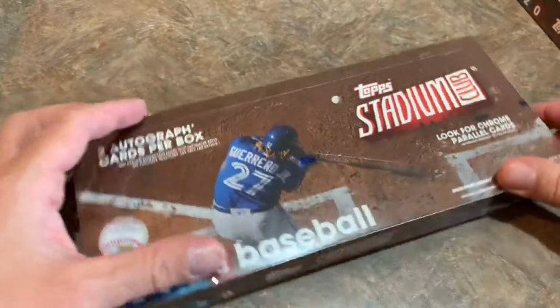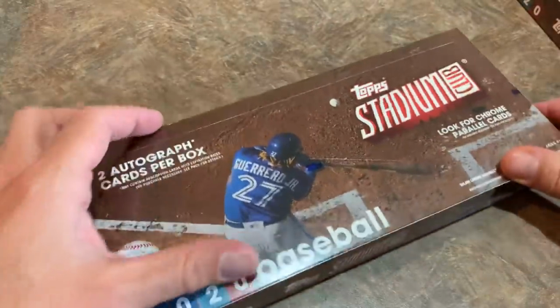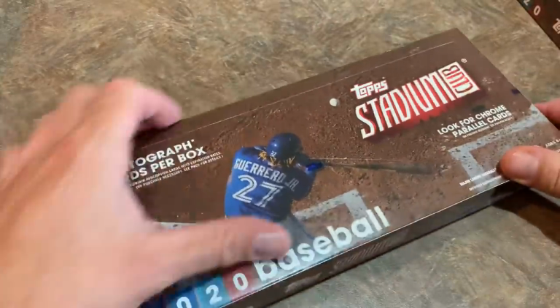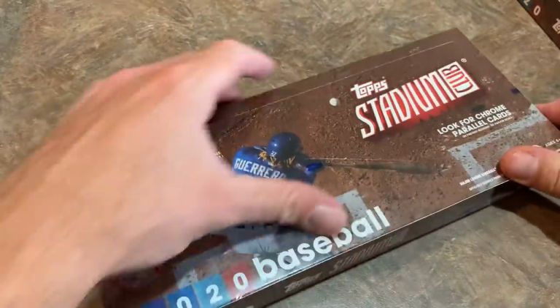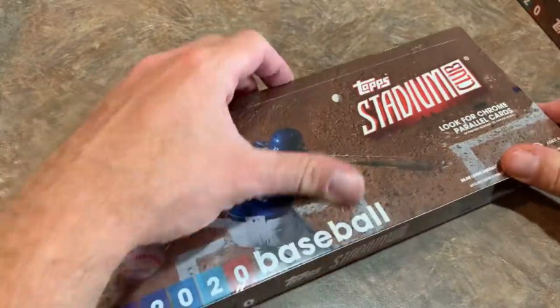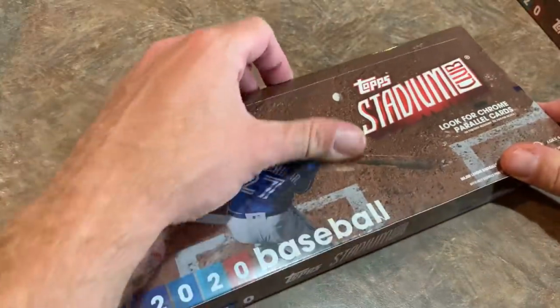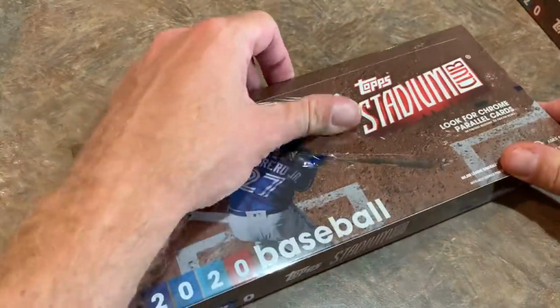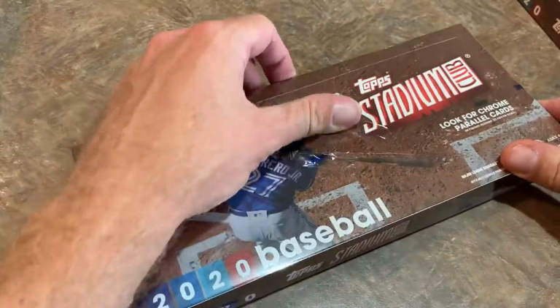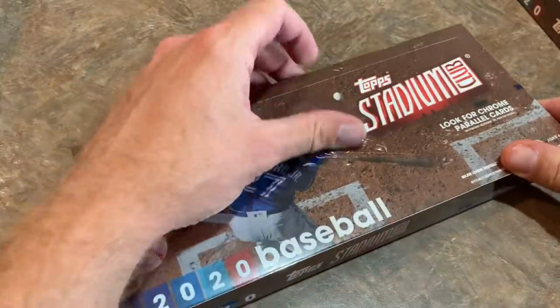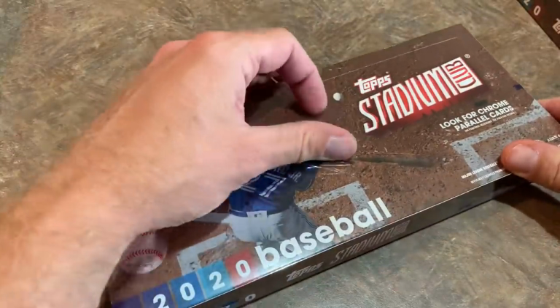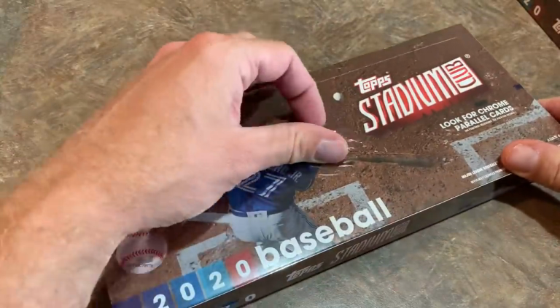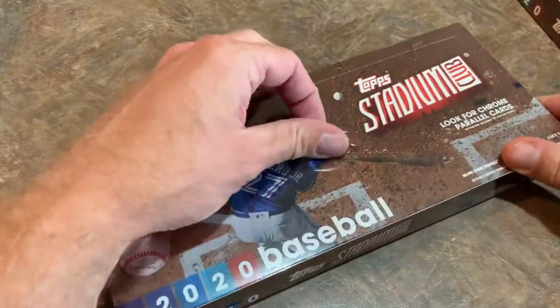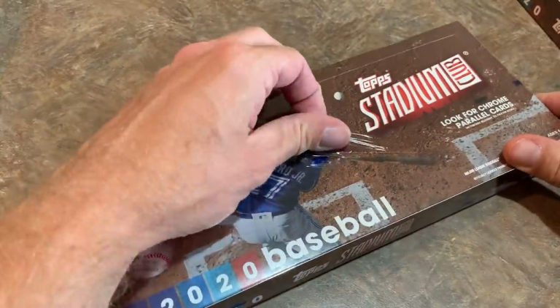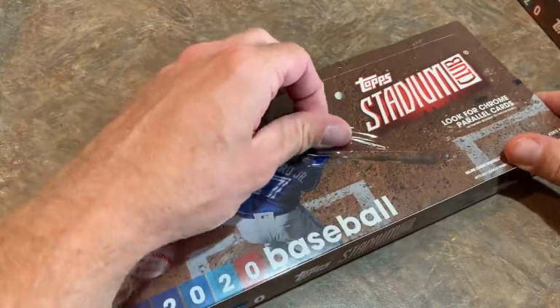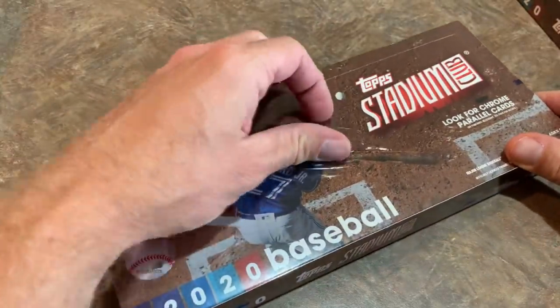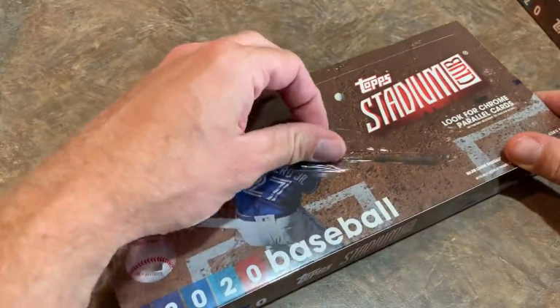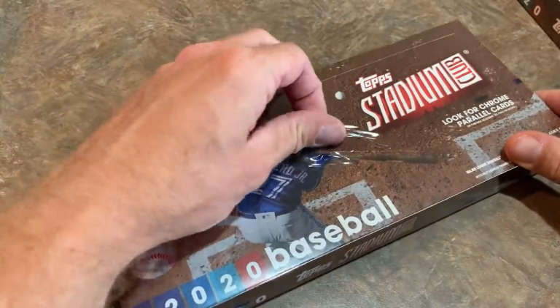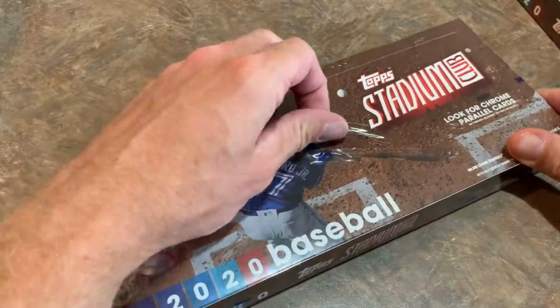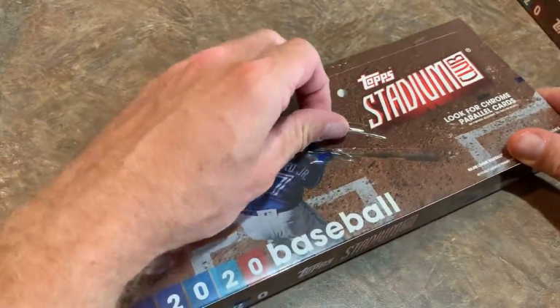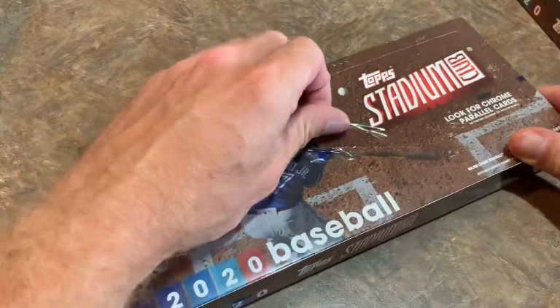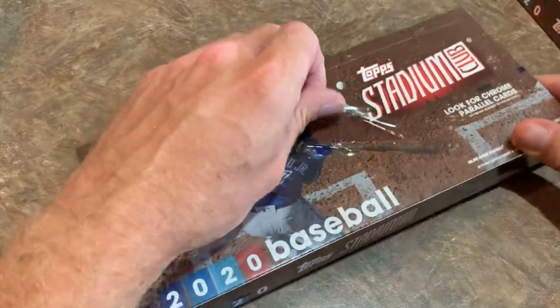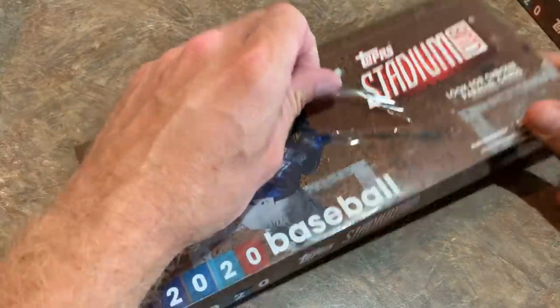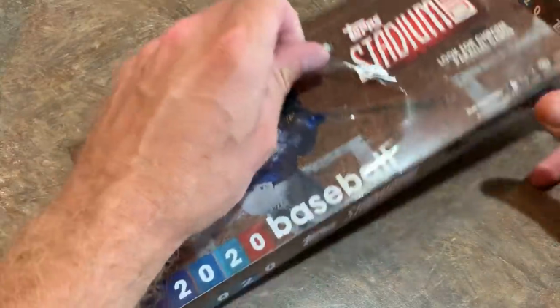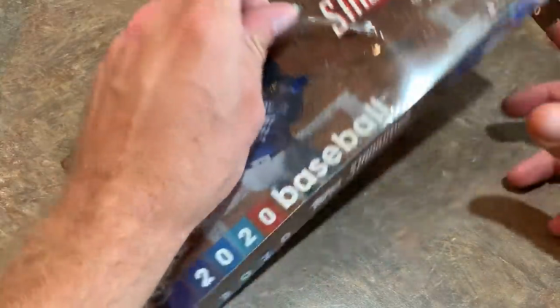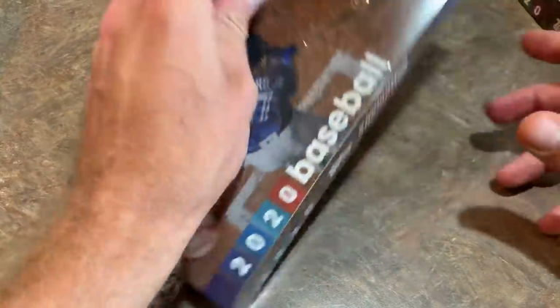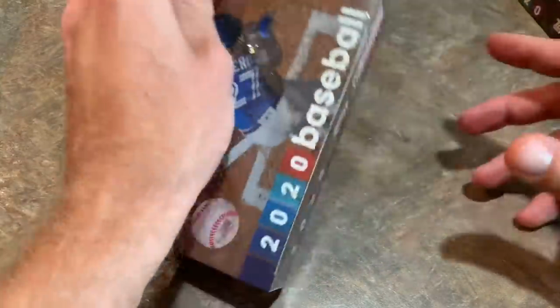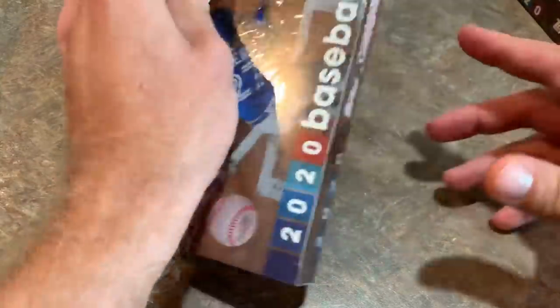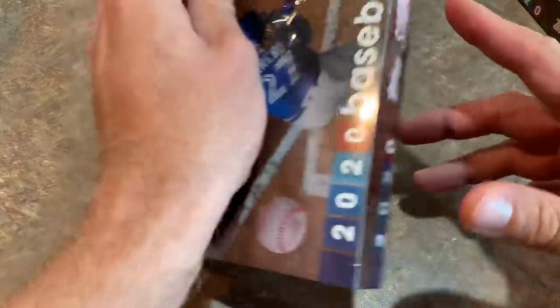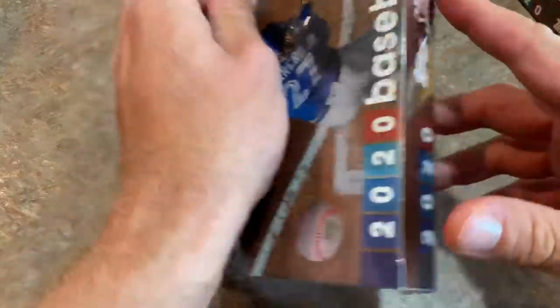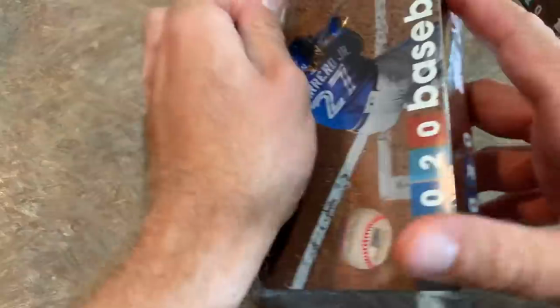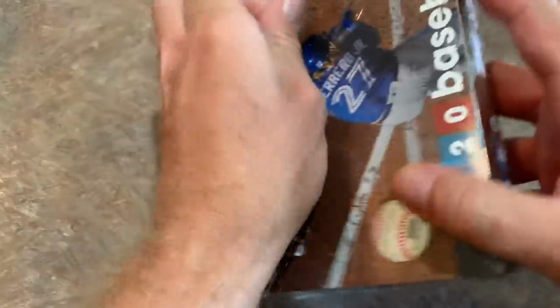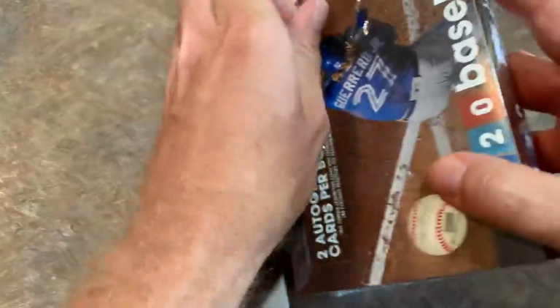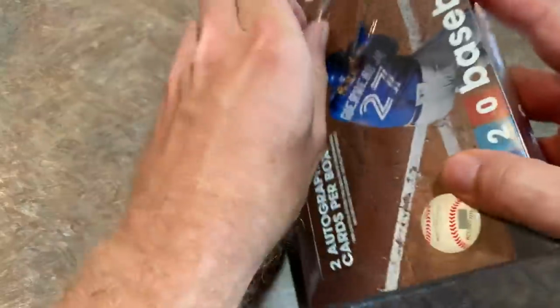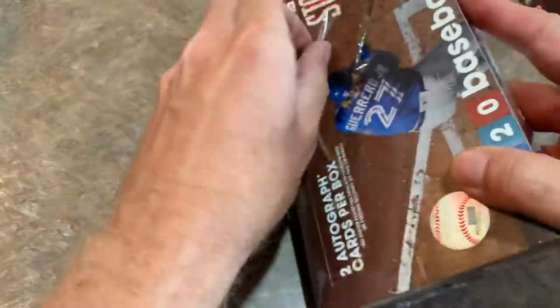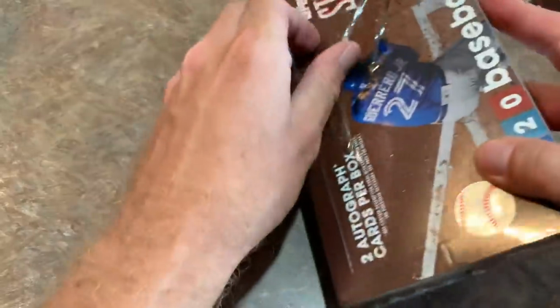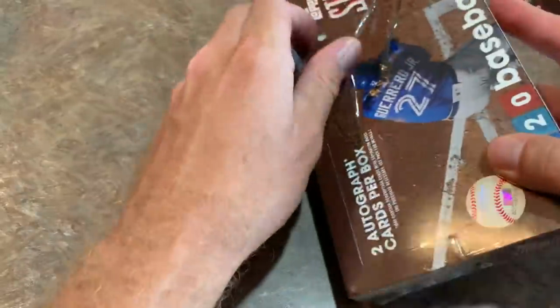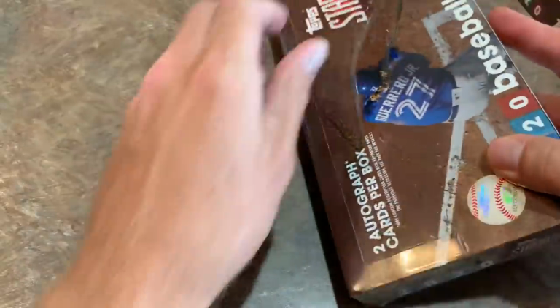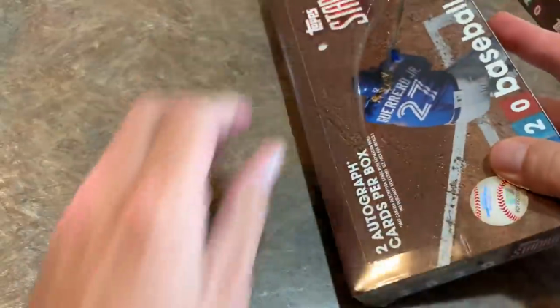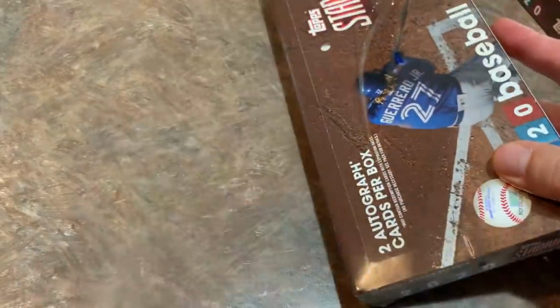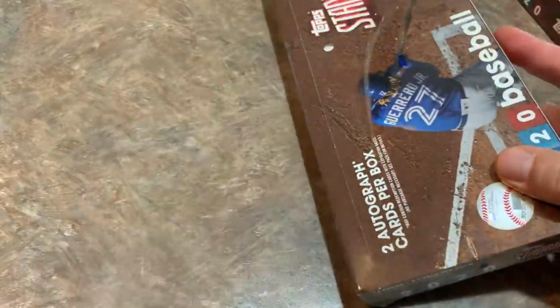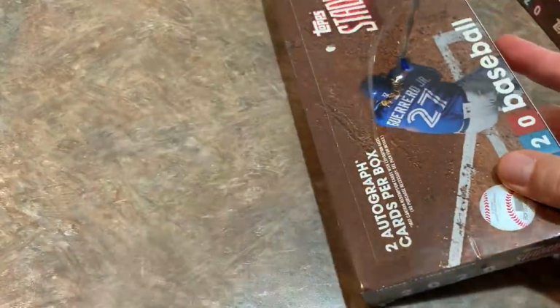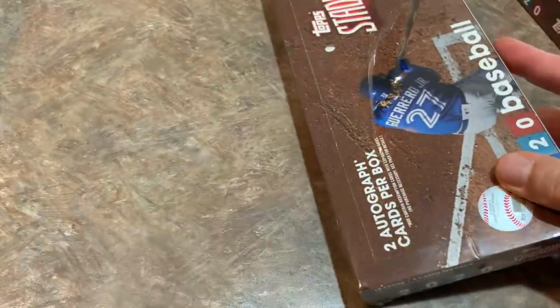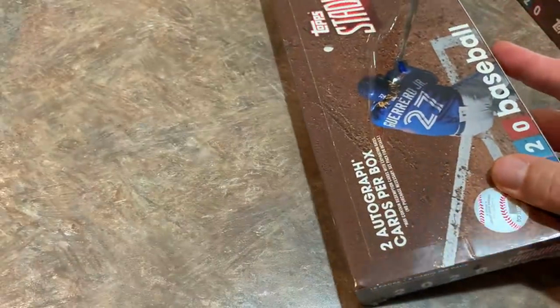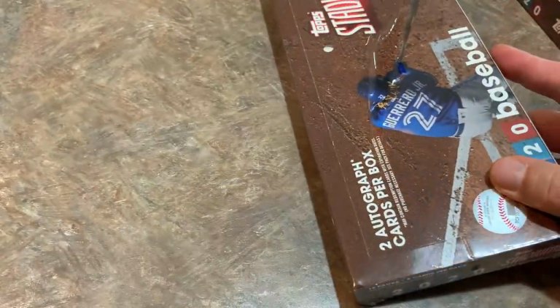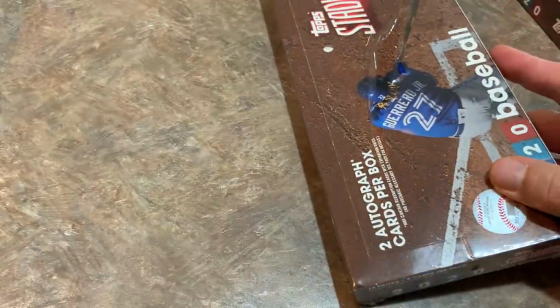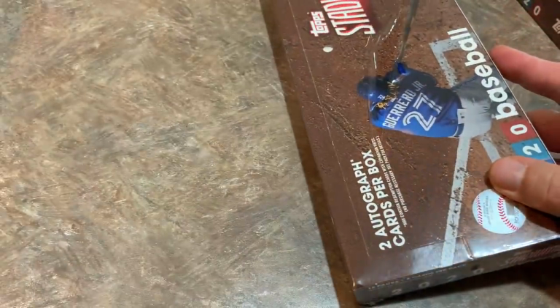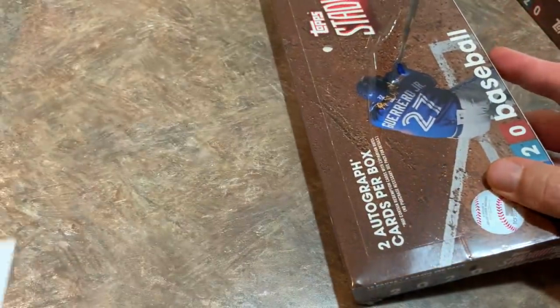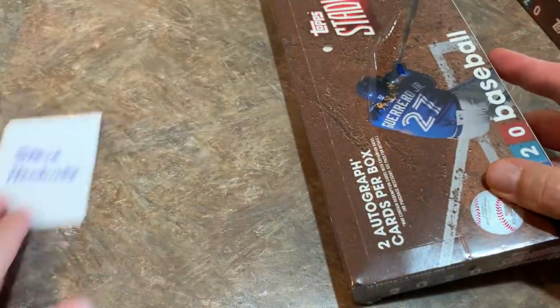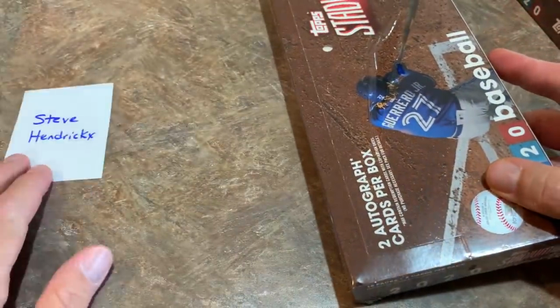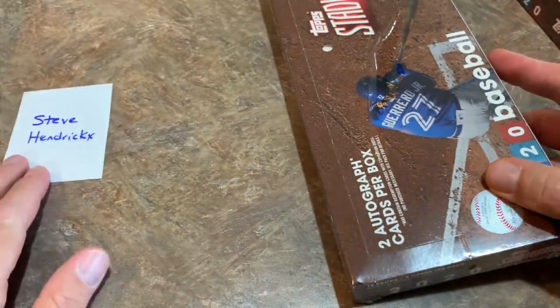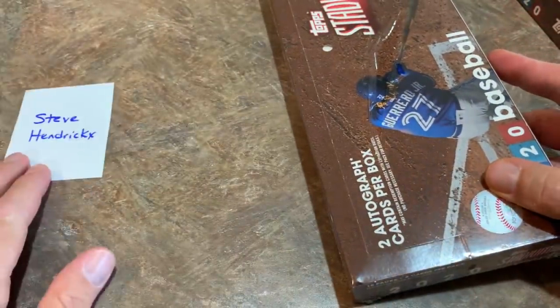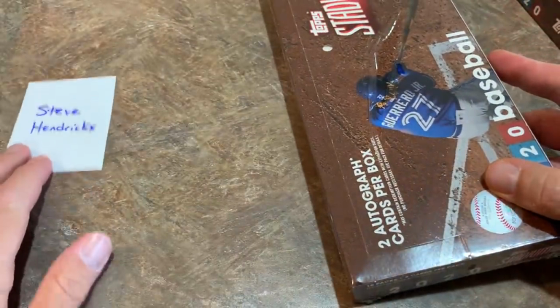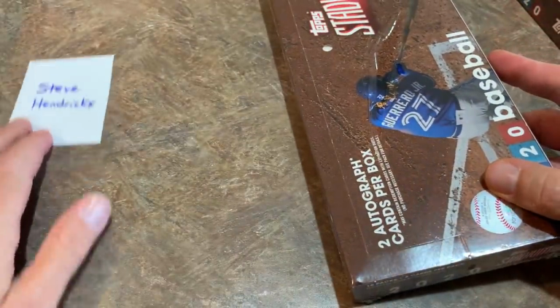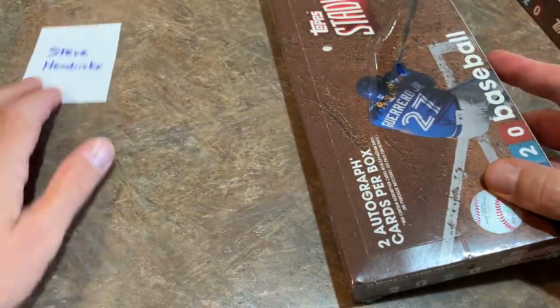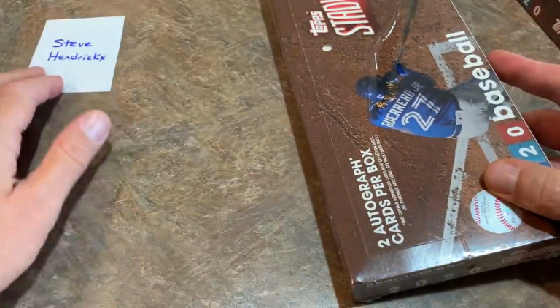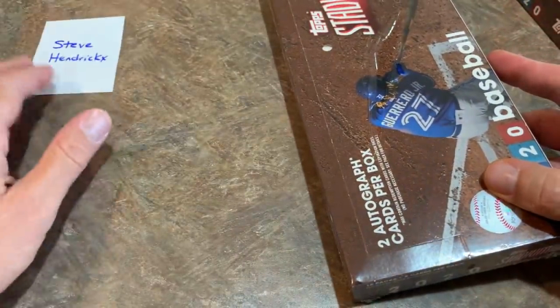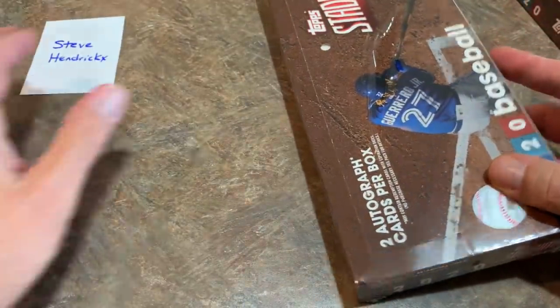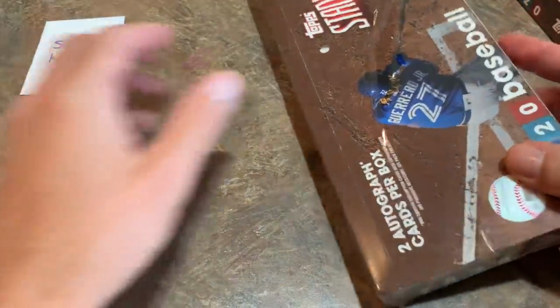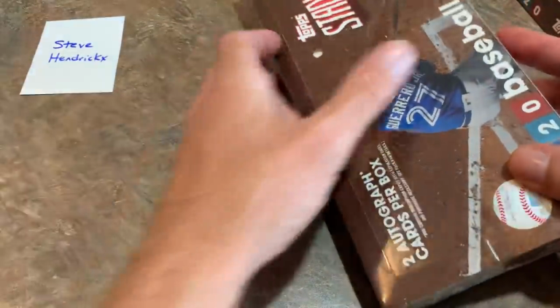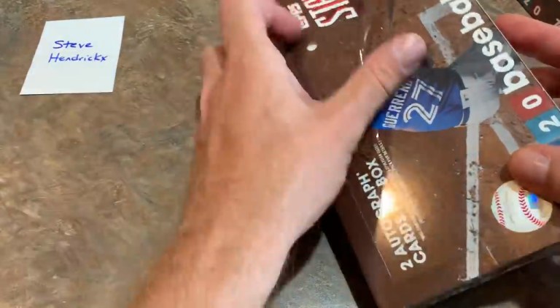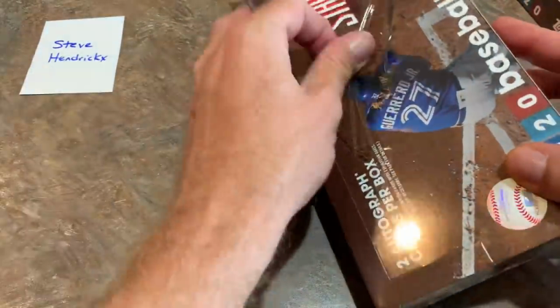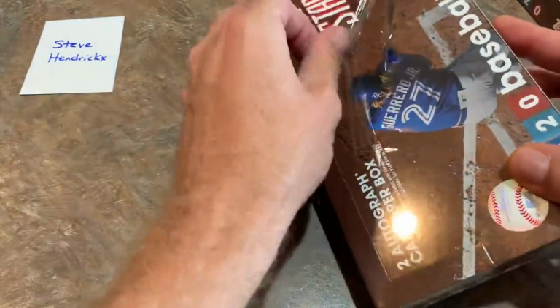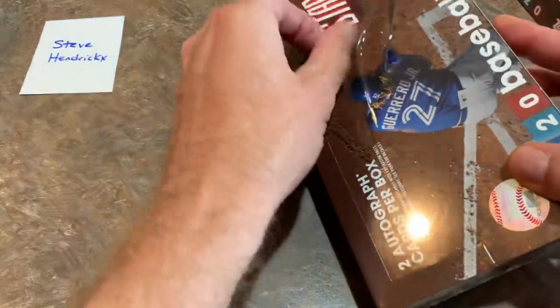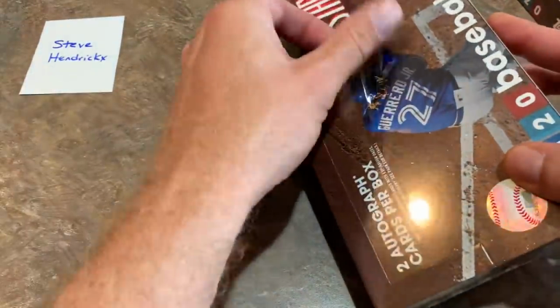There's some cool stuff in here. There's going to be an oversized box topper in here. This first box is for Steve — best of luck to you, Steve.